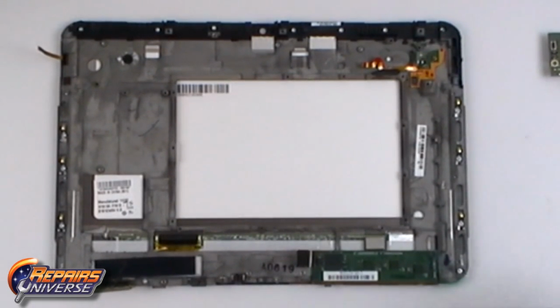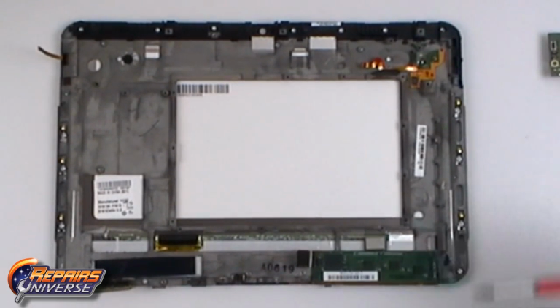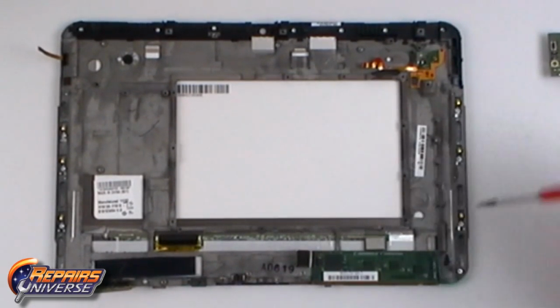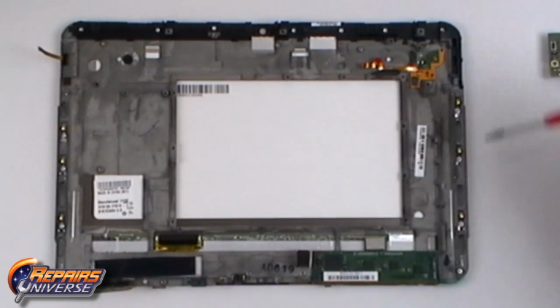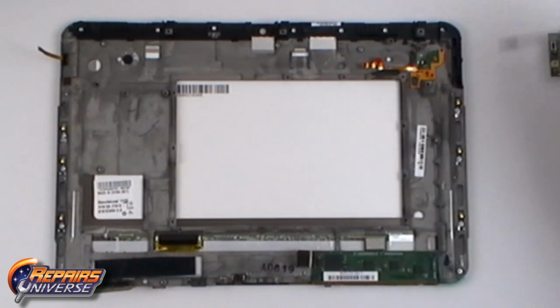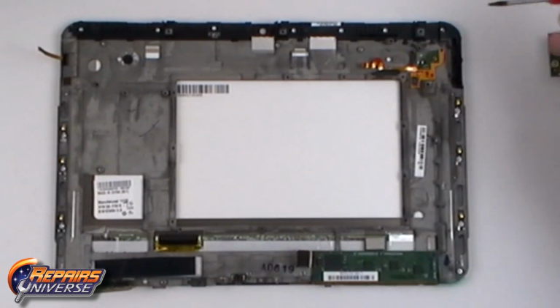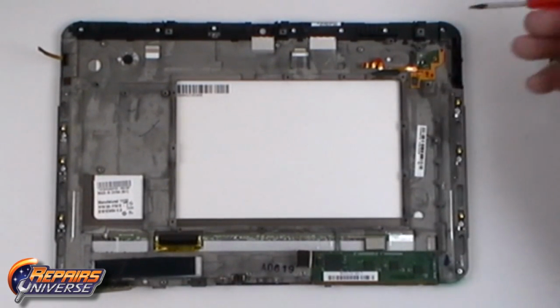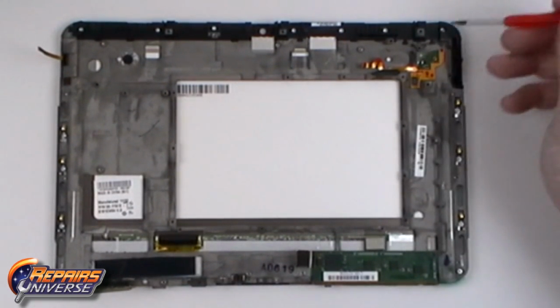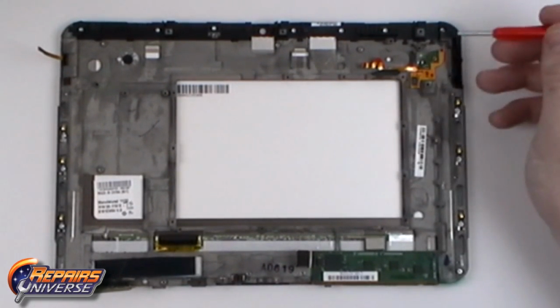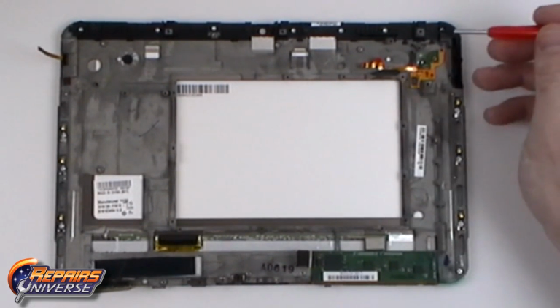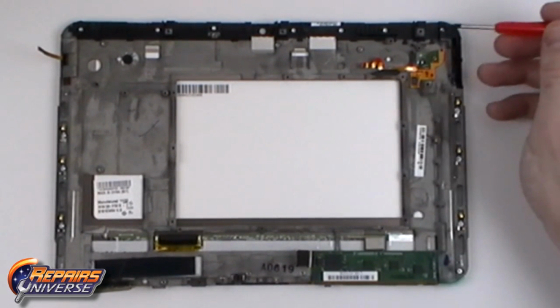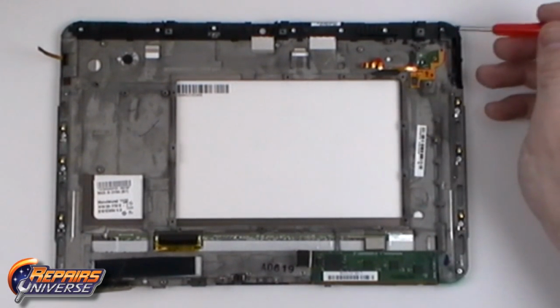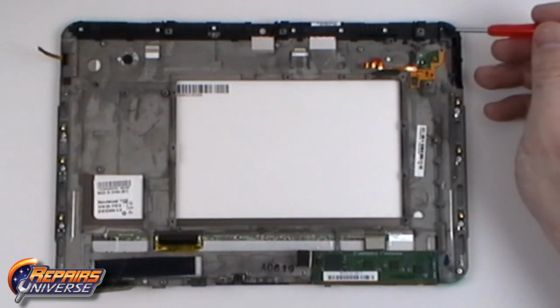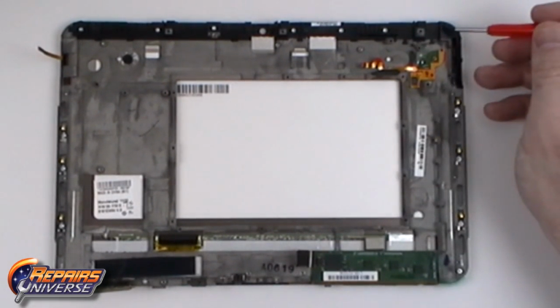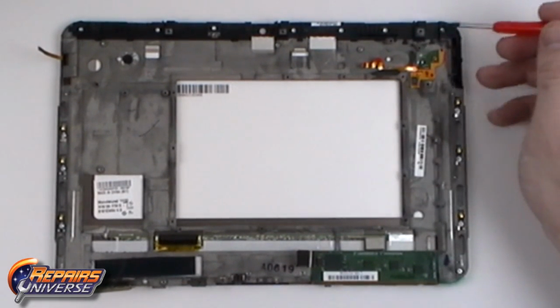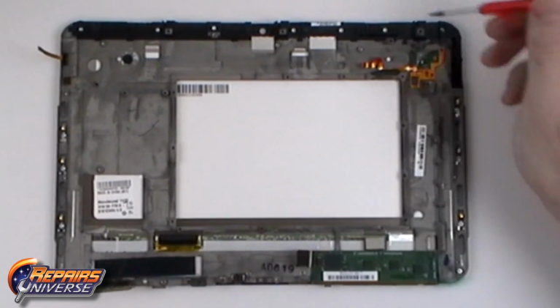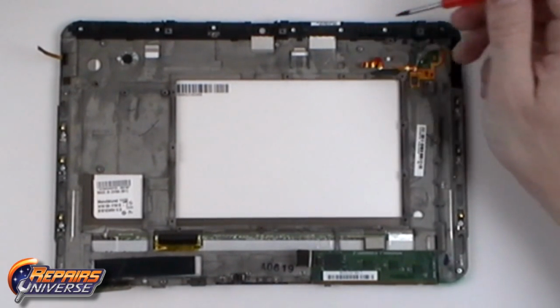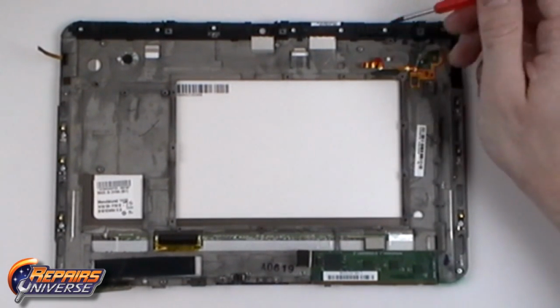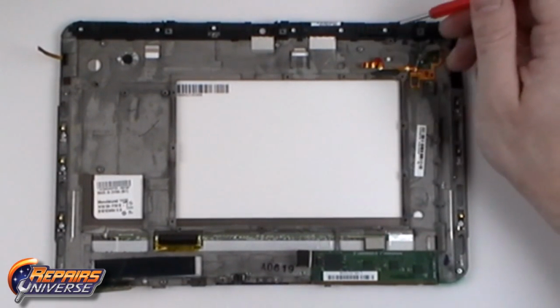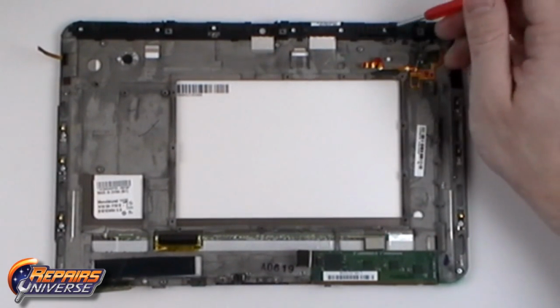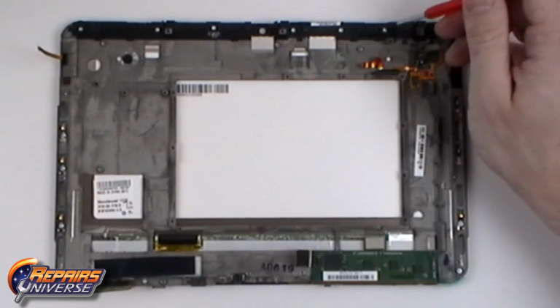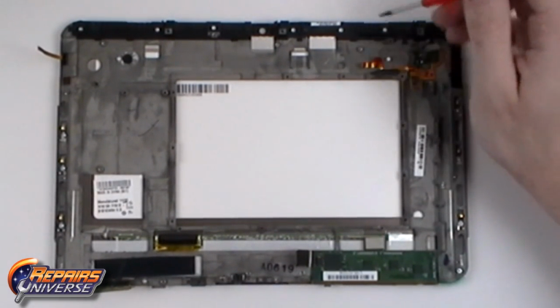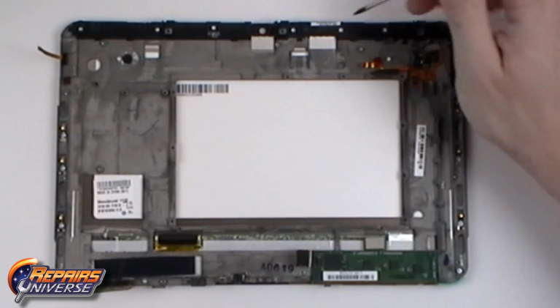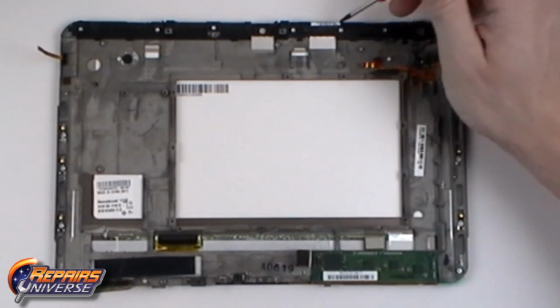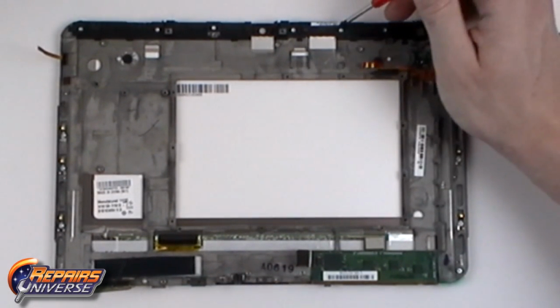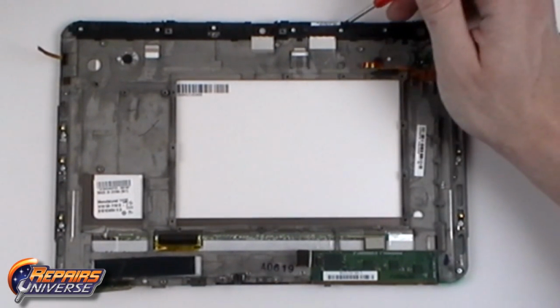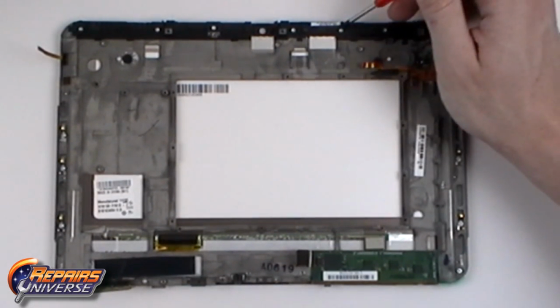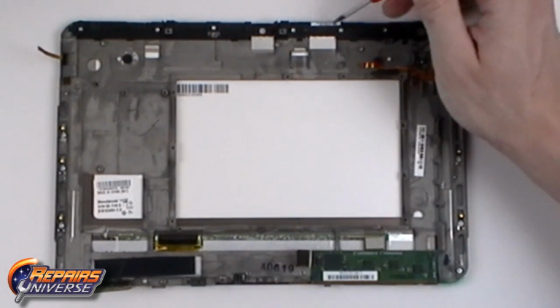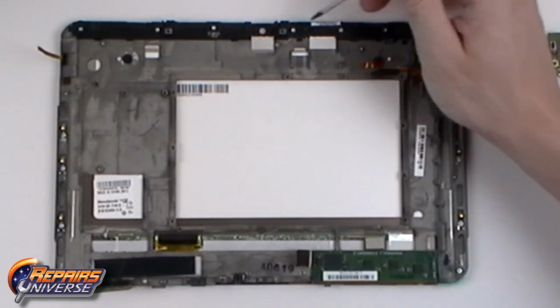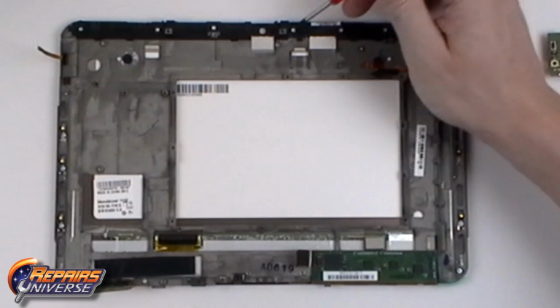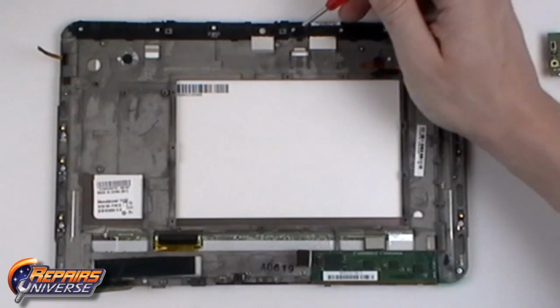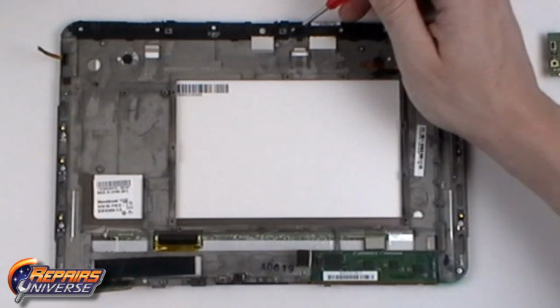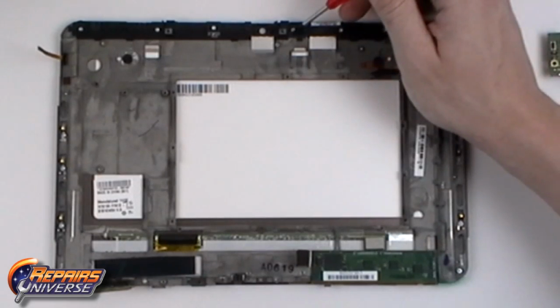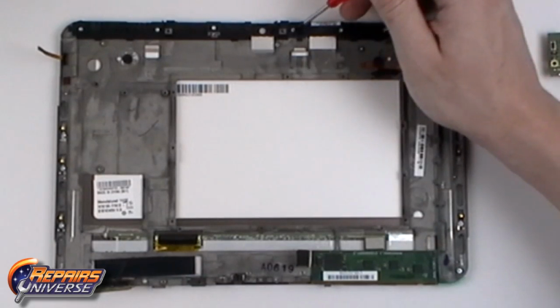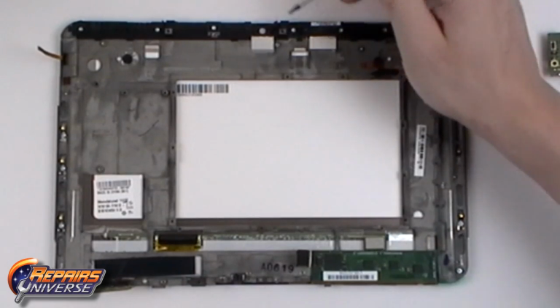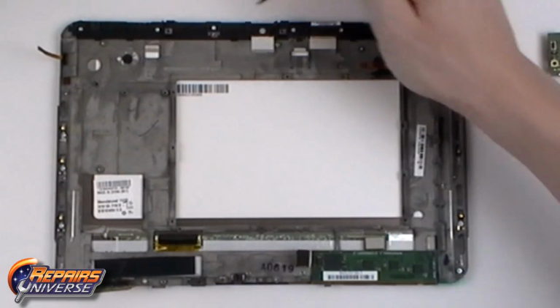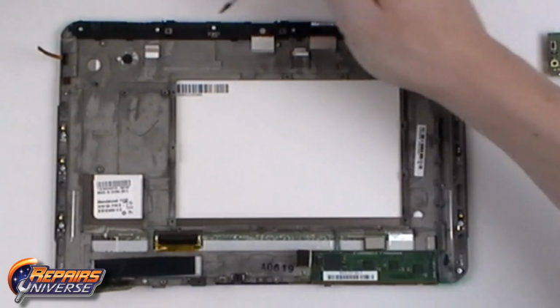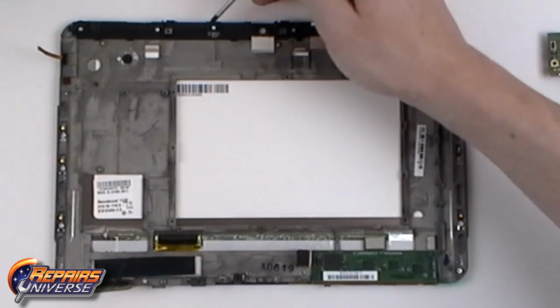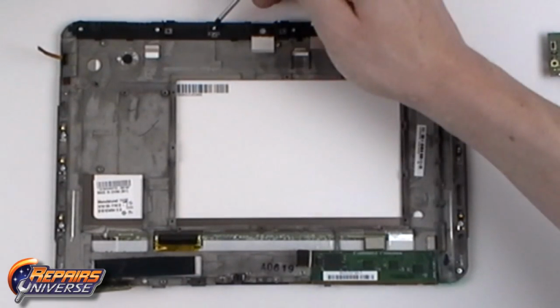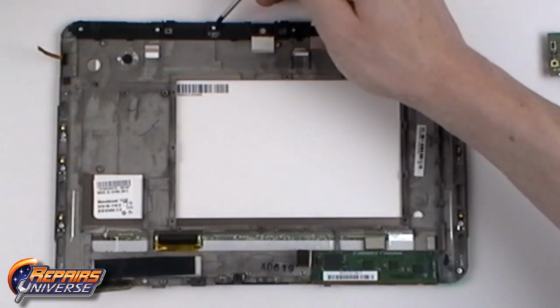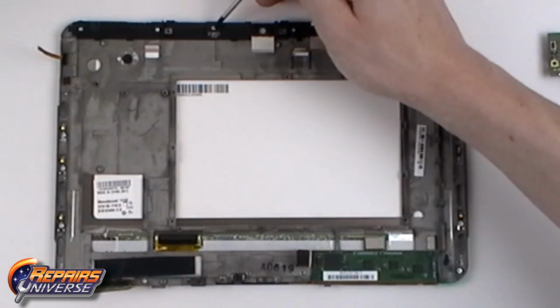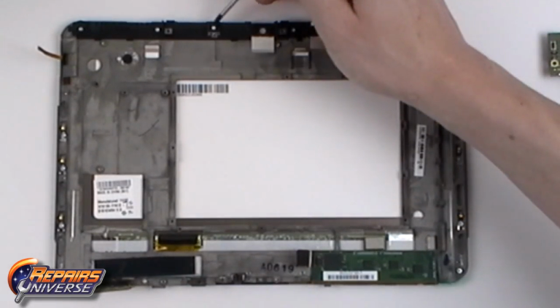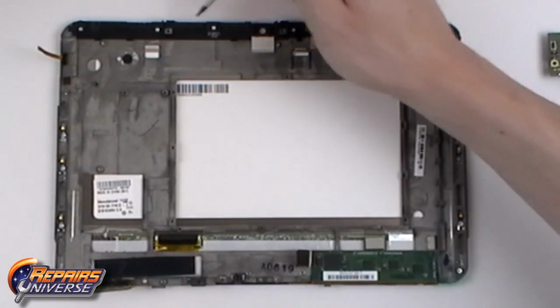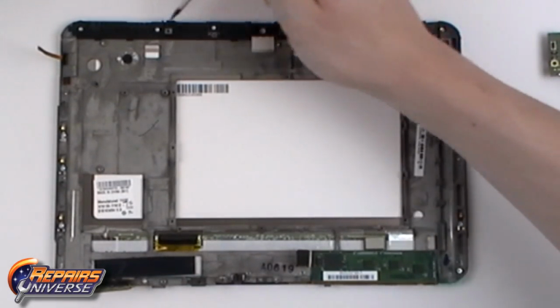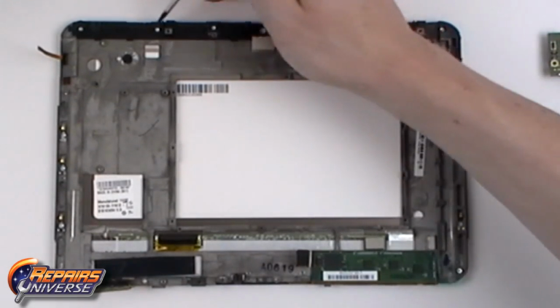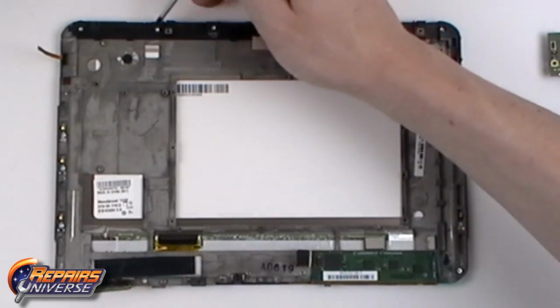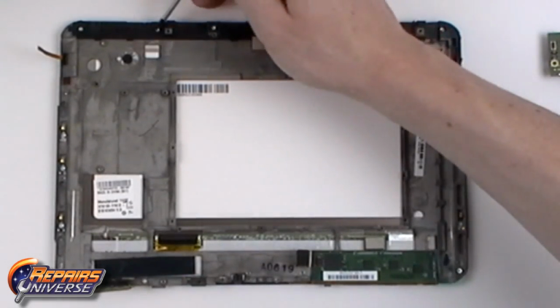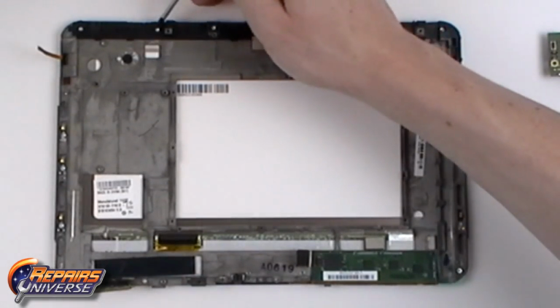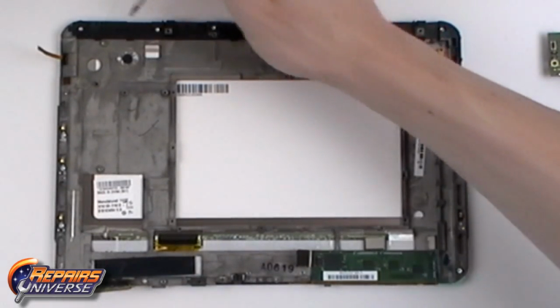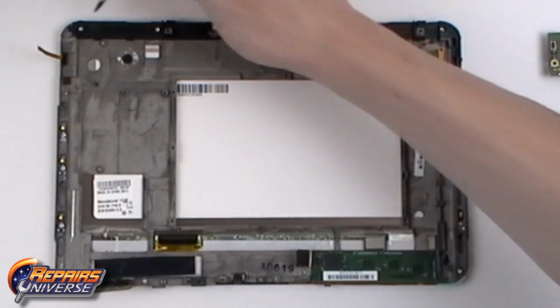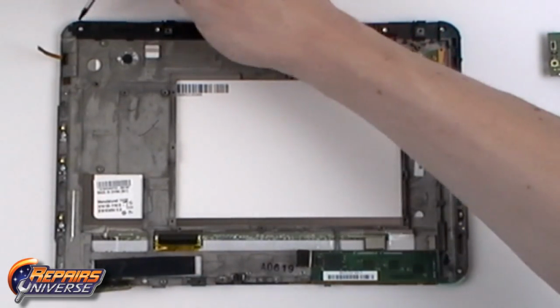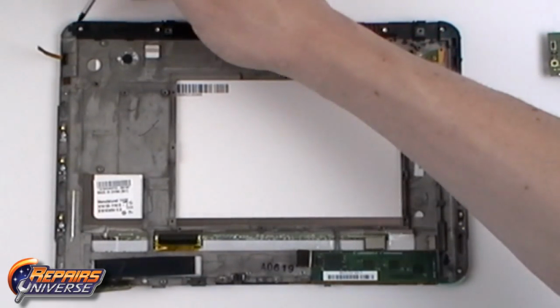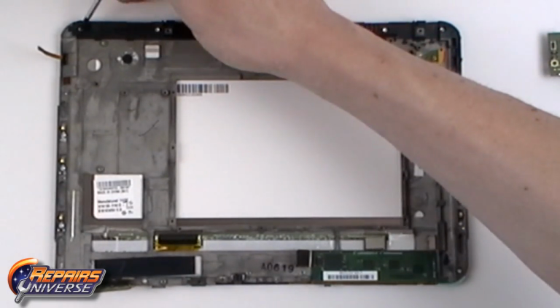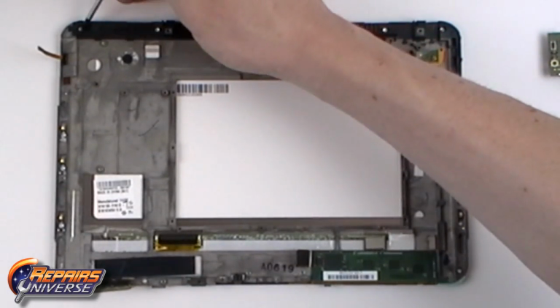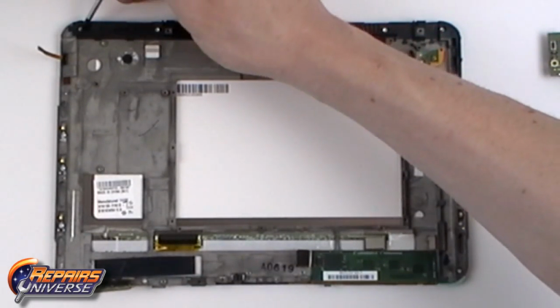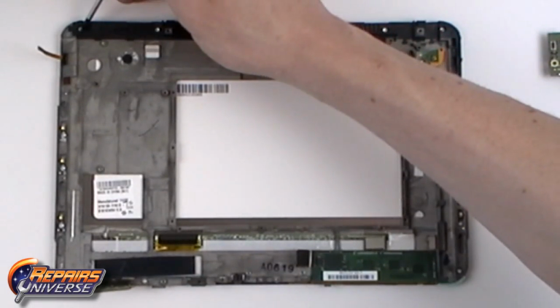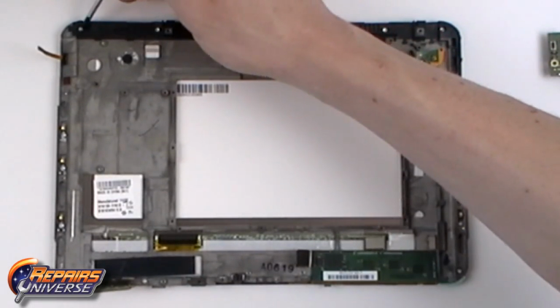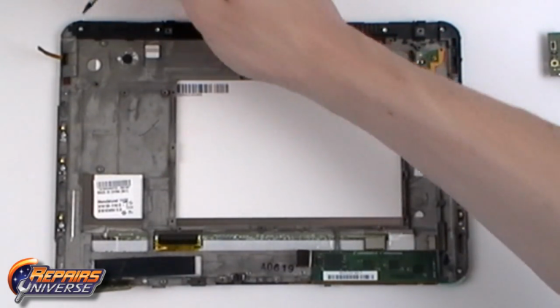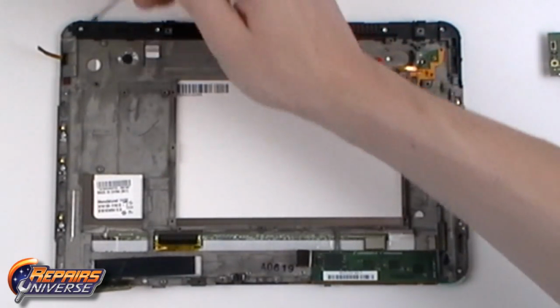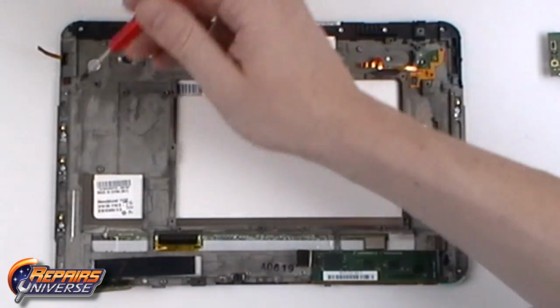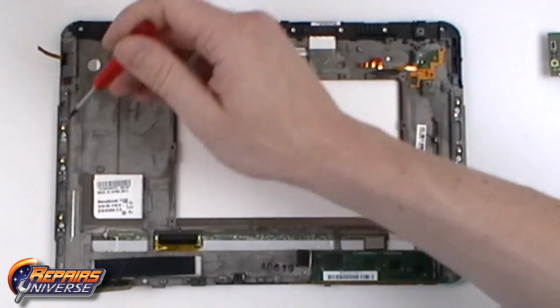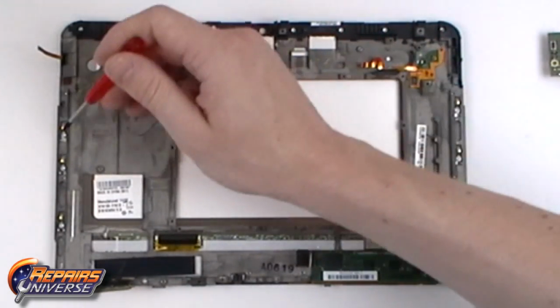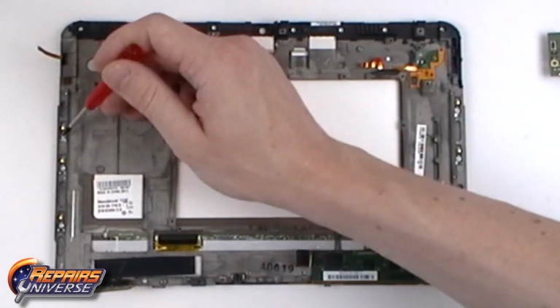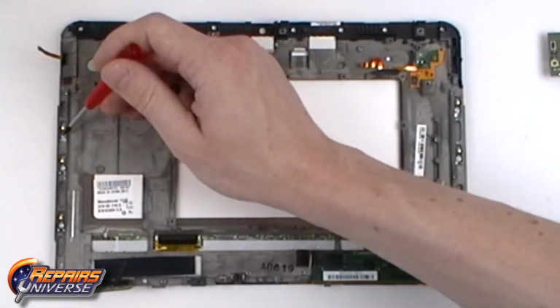We now have 16 Torx T6 screws that need to be removed from the back housing.